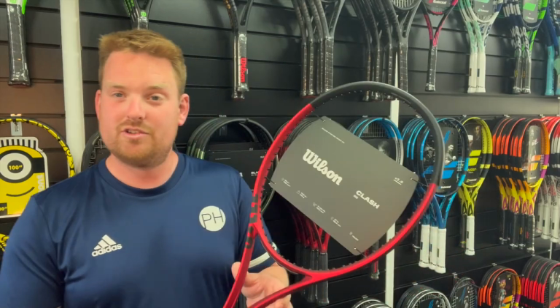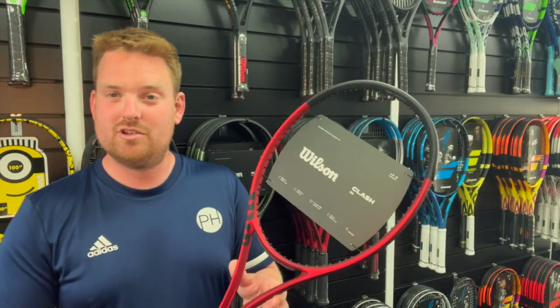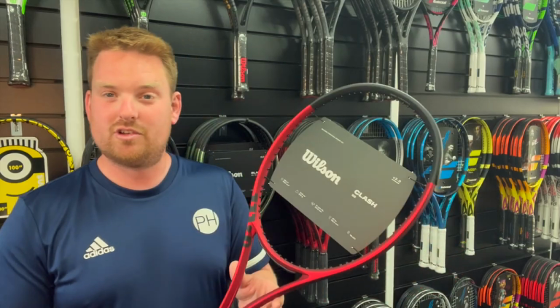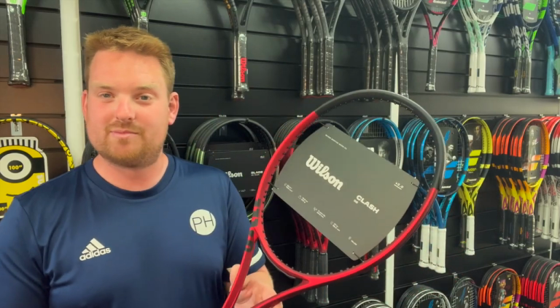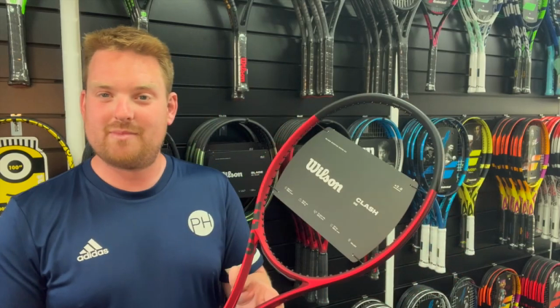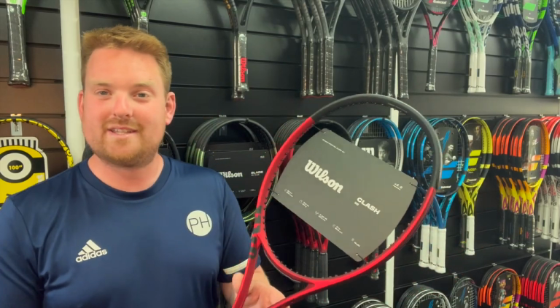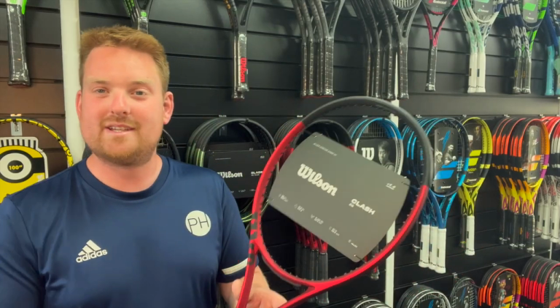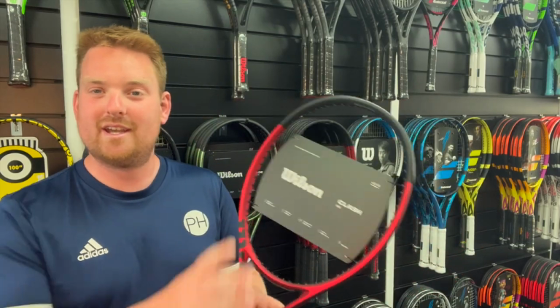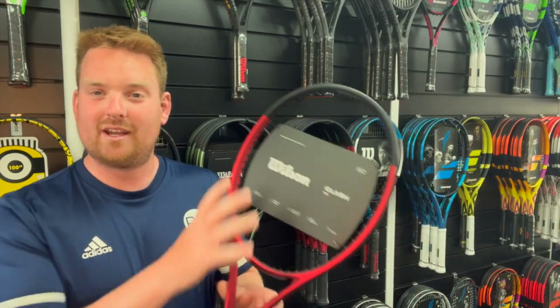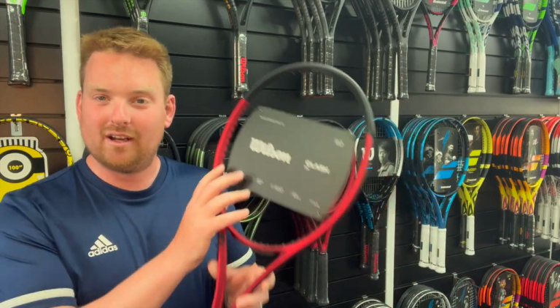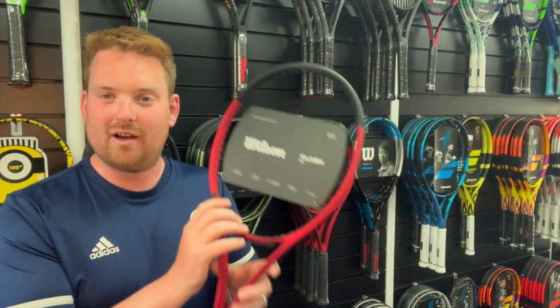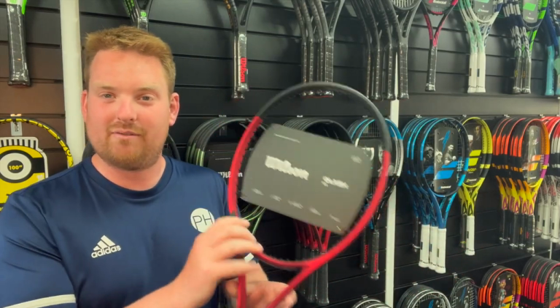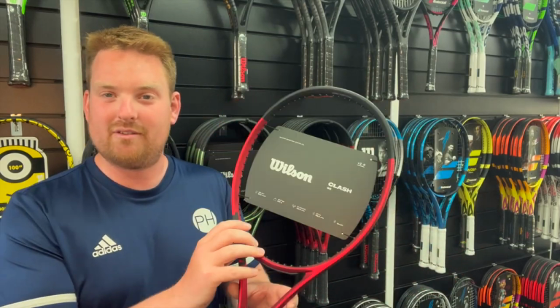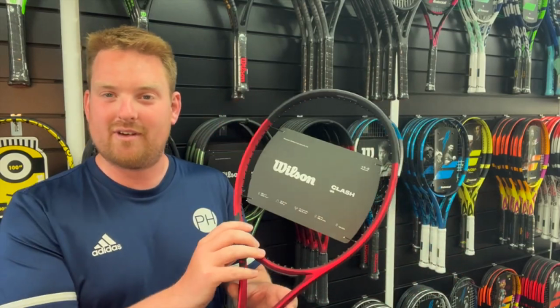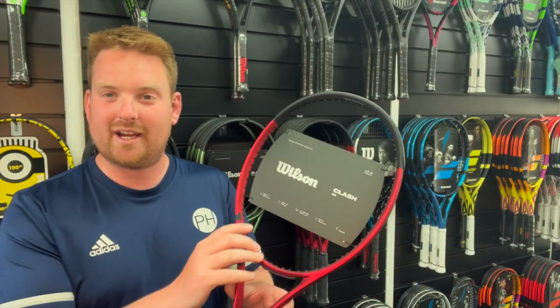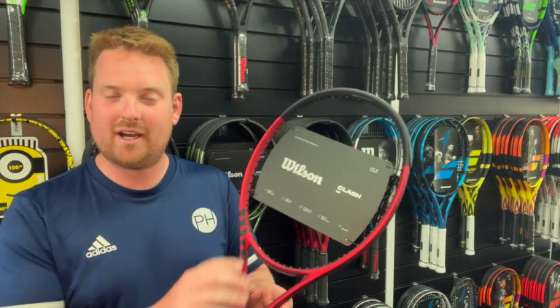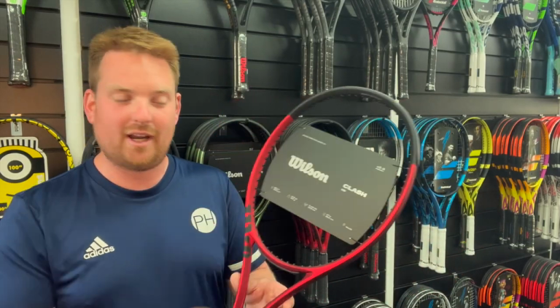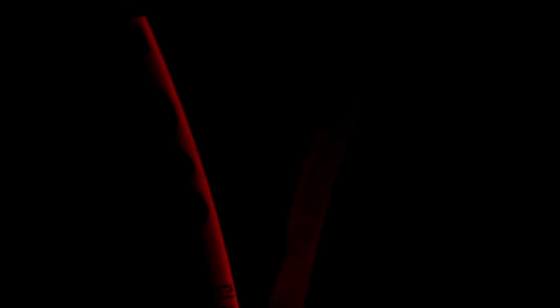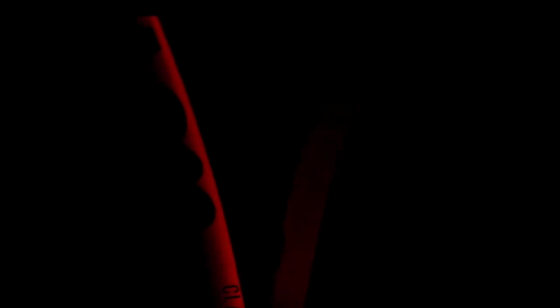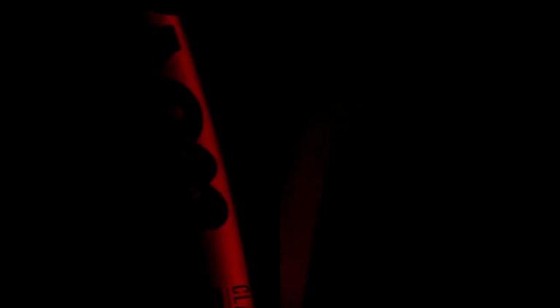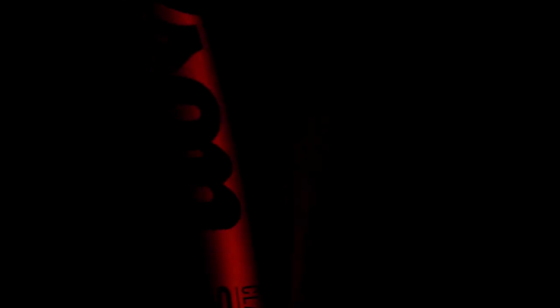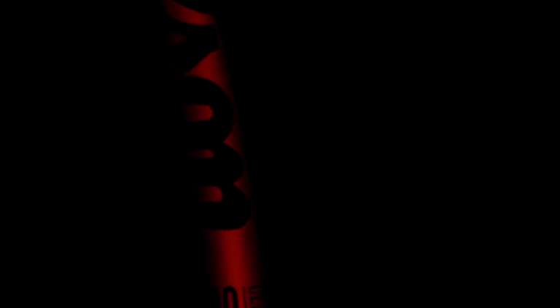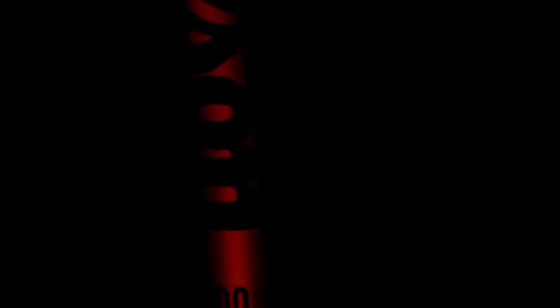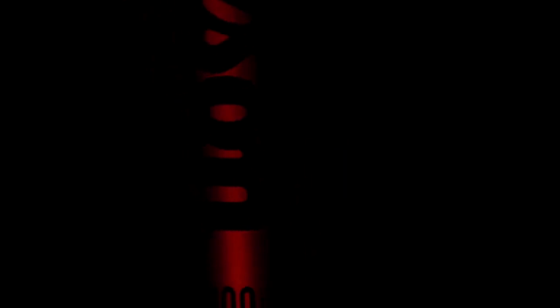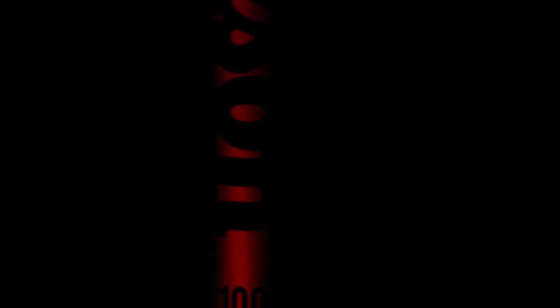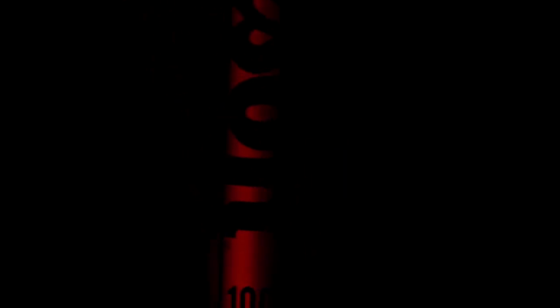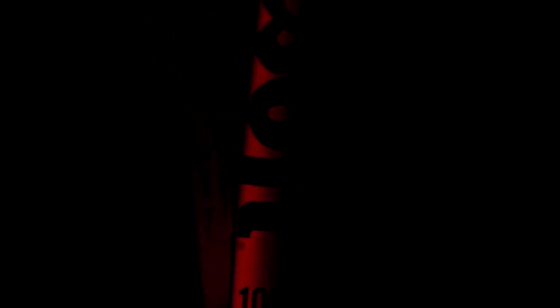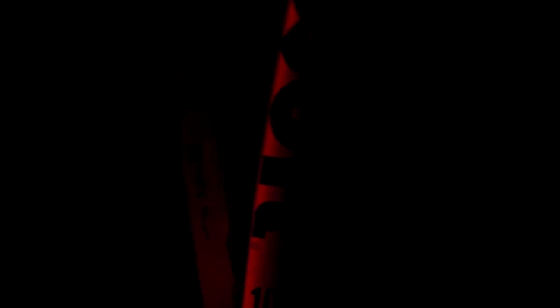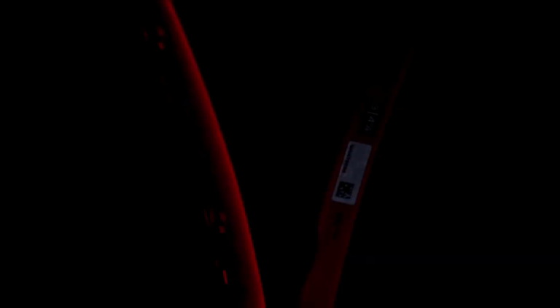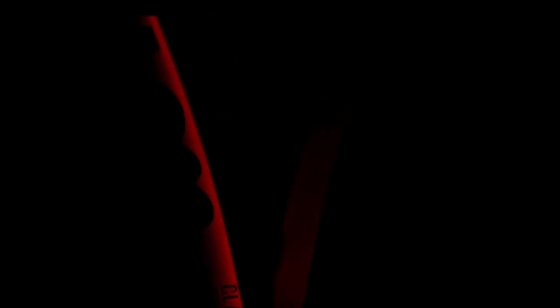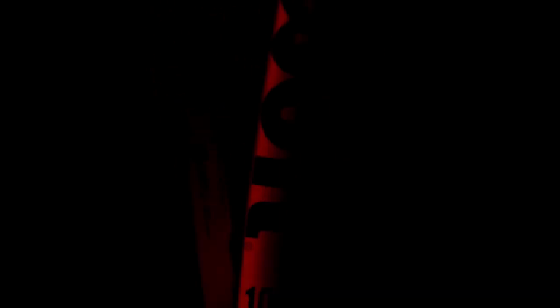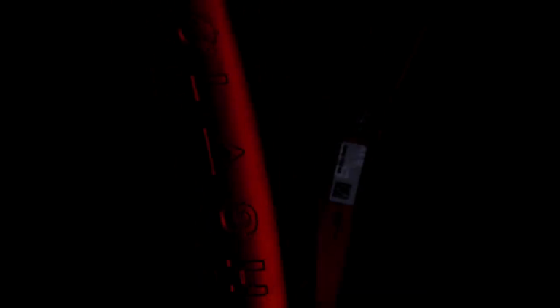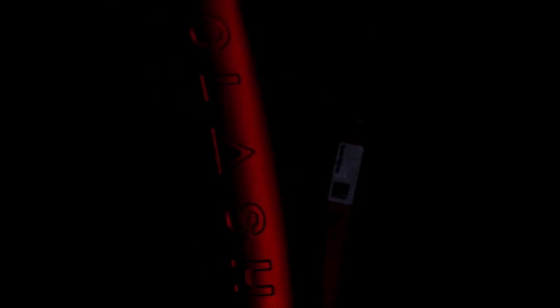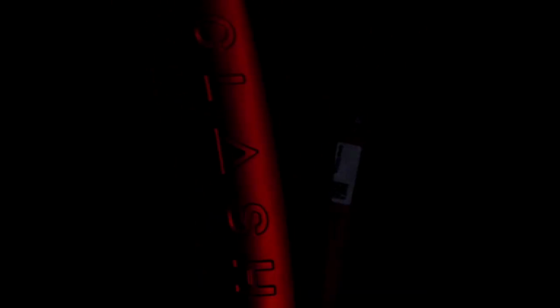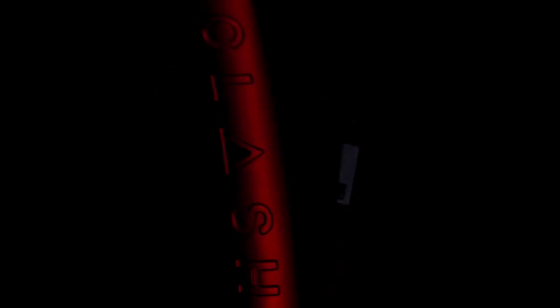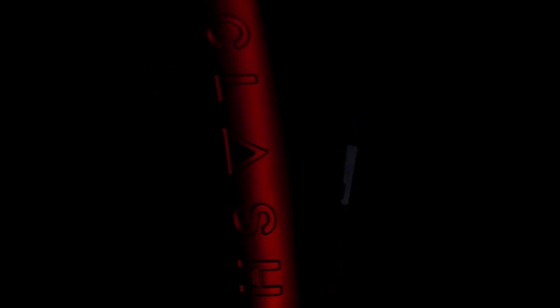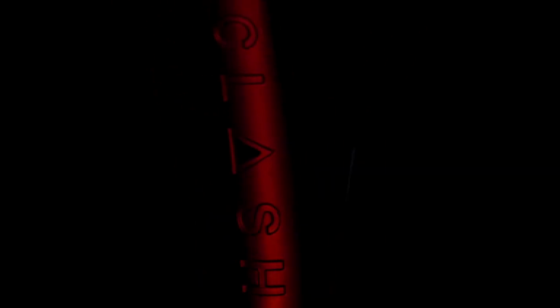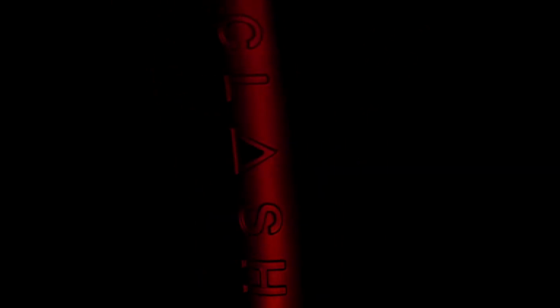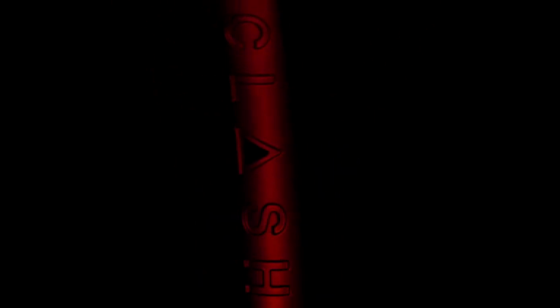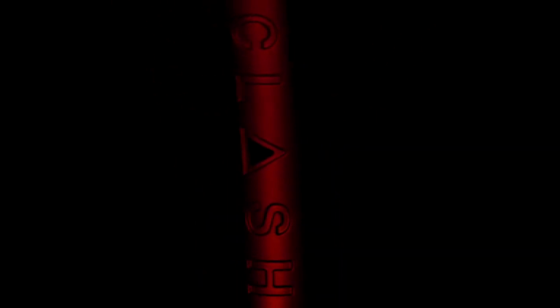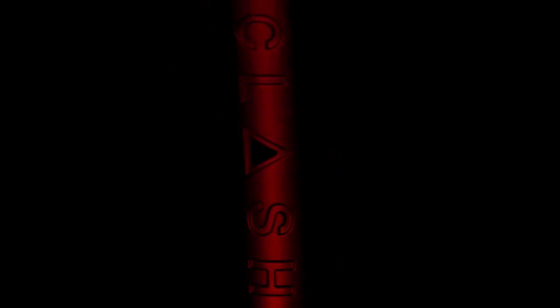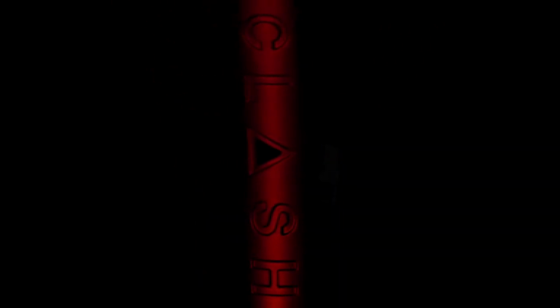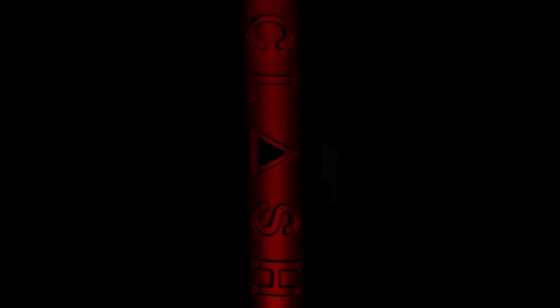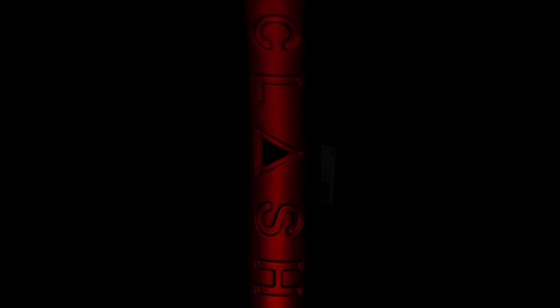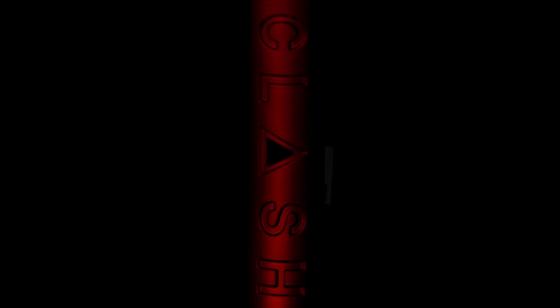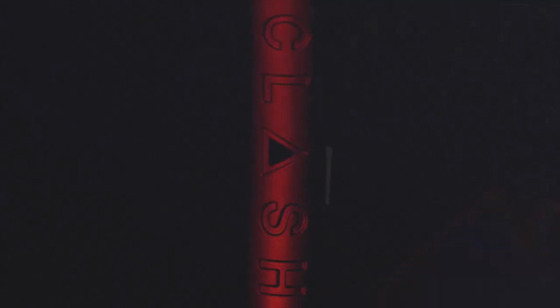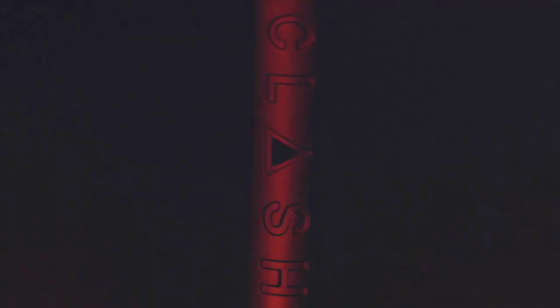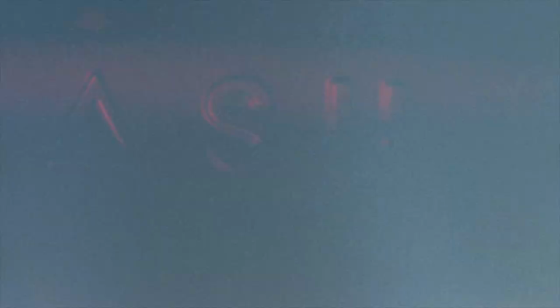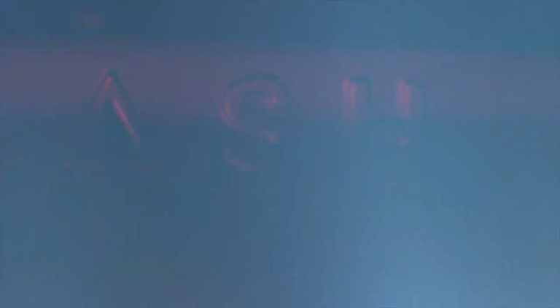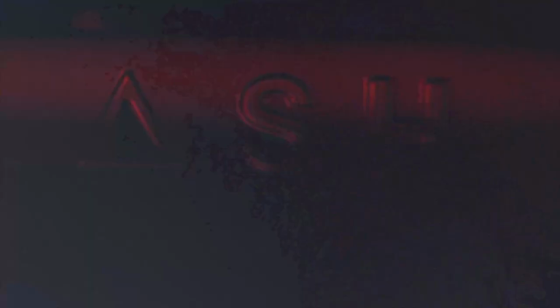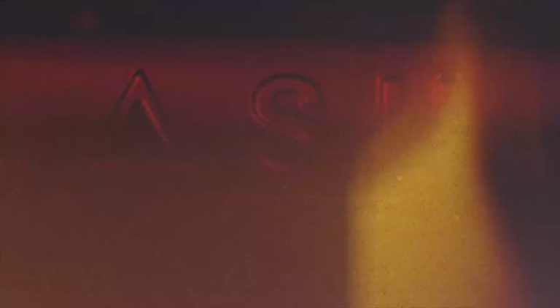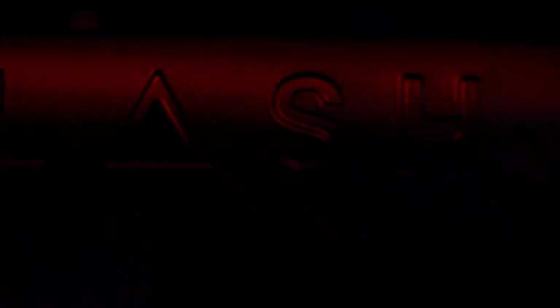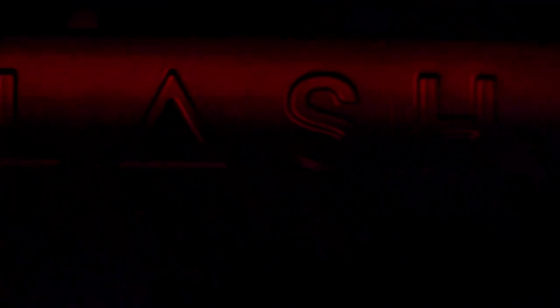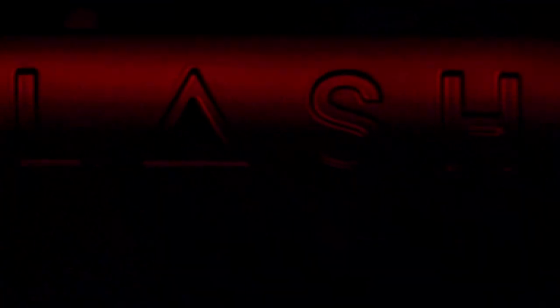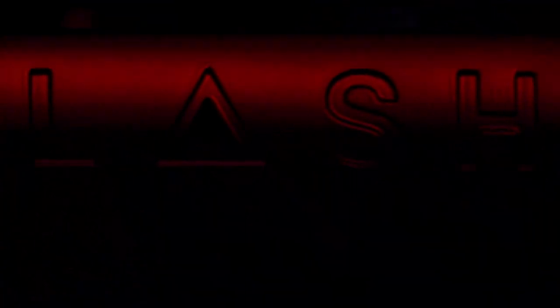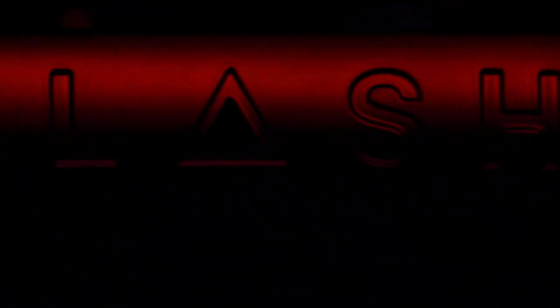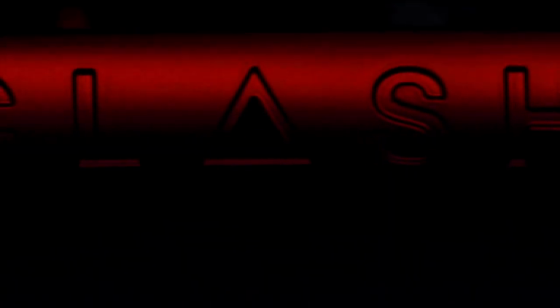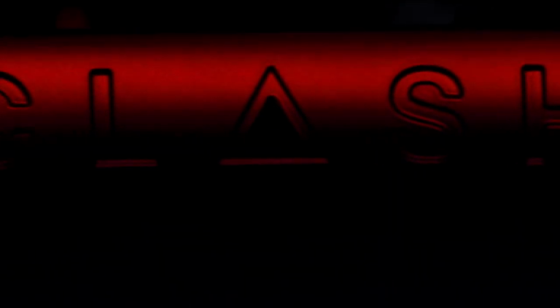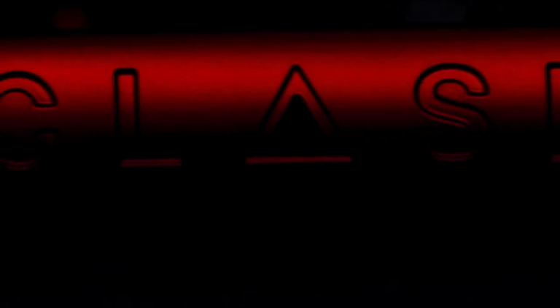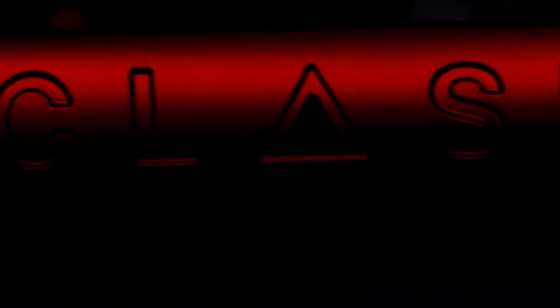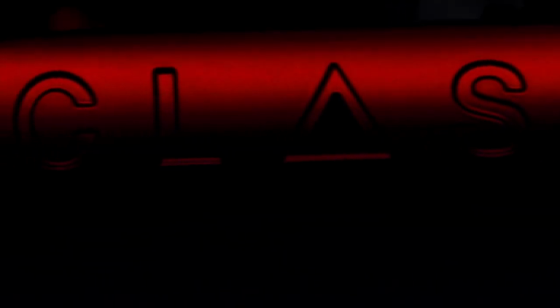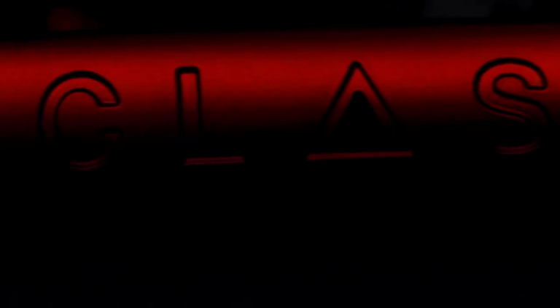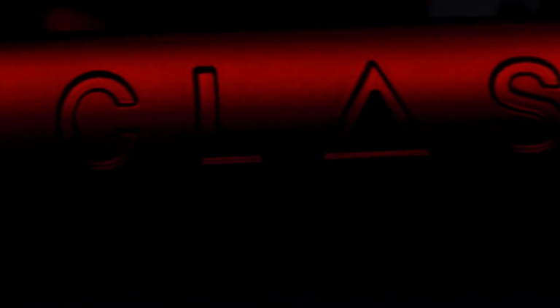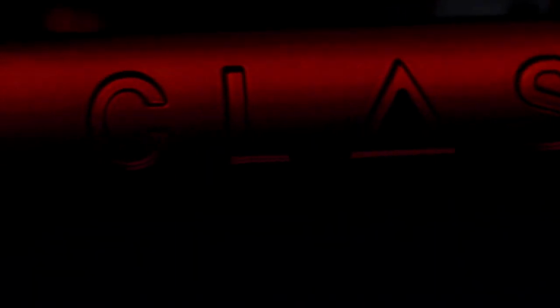New cosmetic — lovely red colour and a really nice detail here with the embossed Clash logo. I think it looks great.